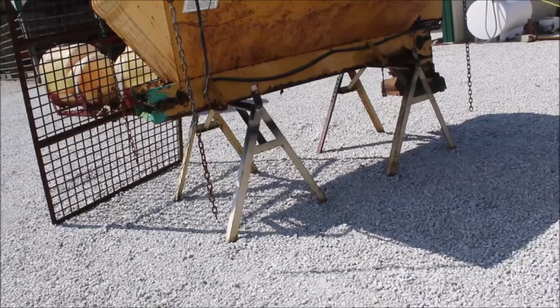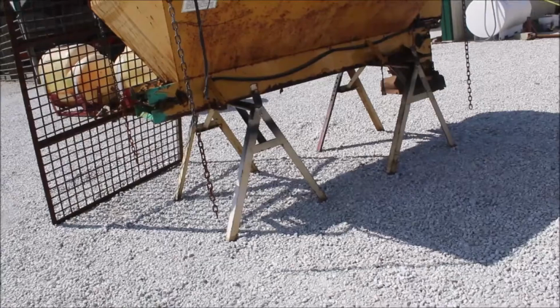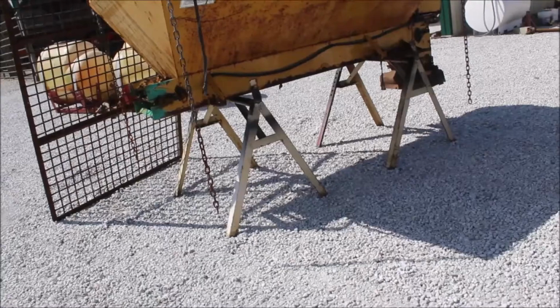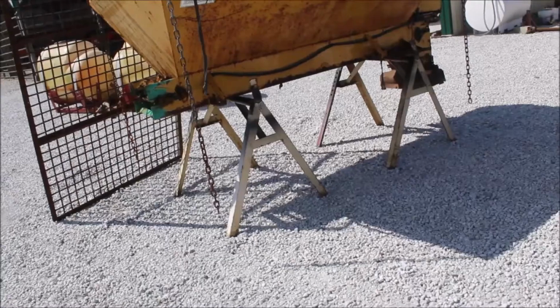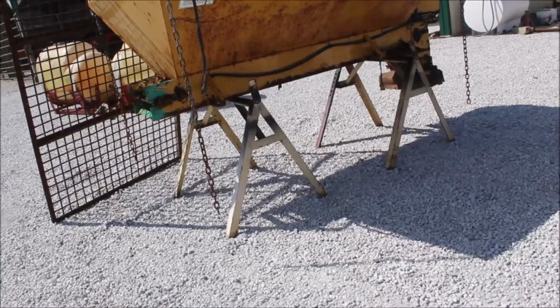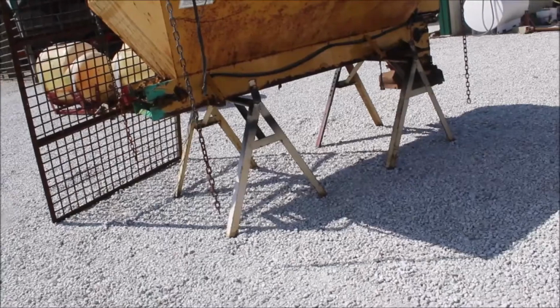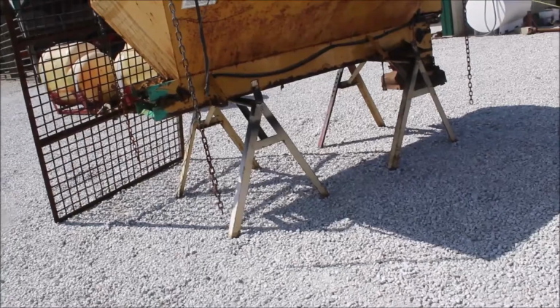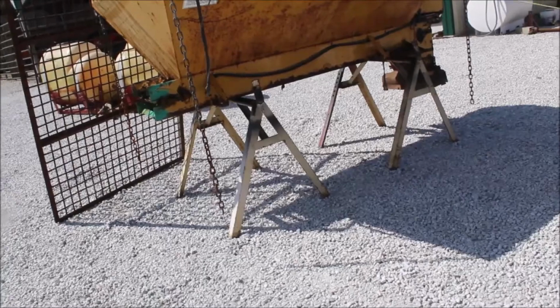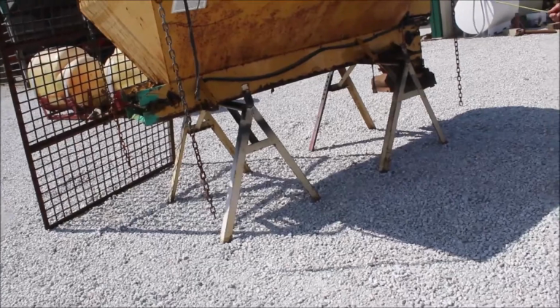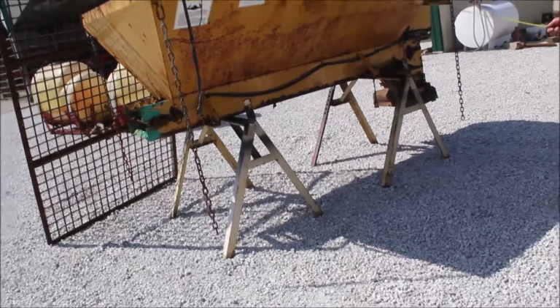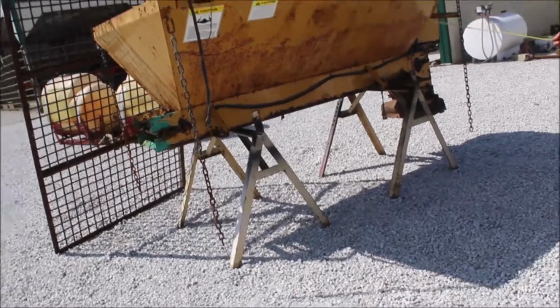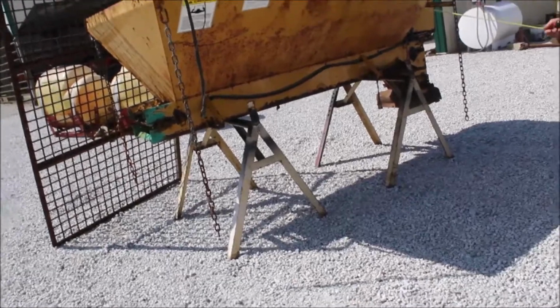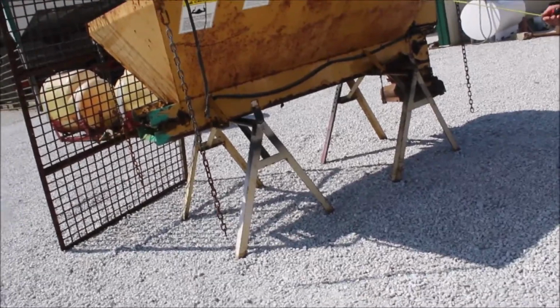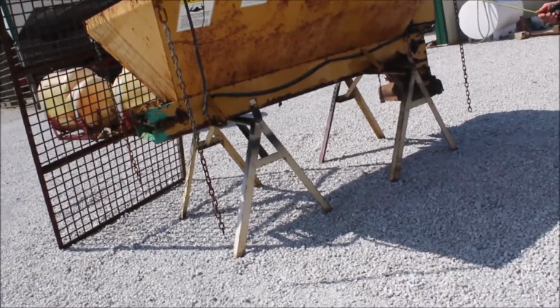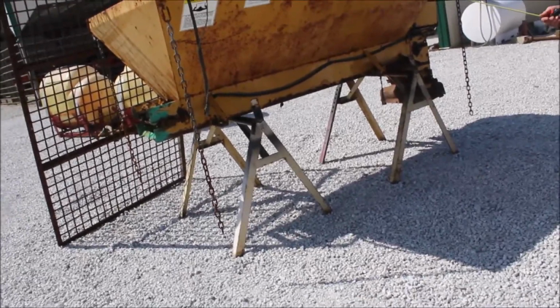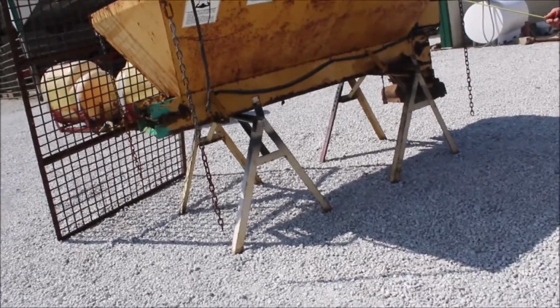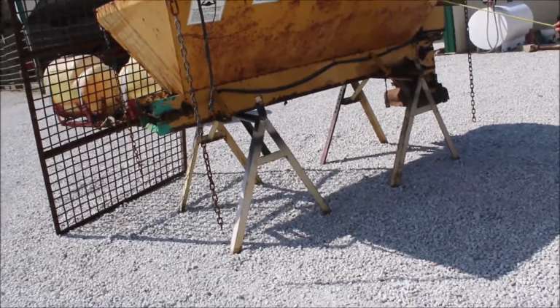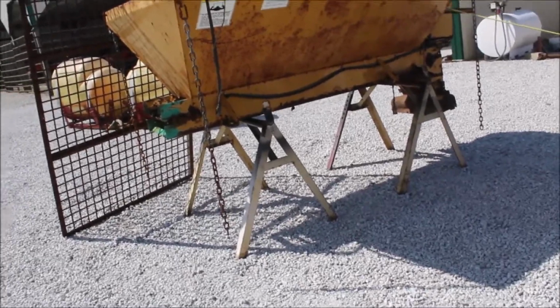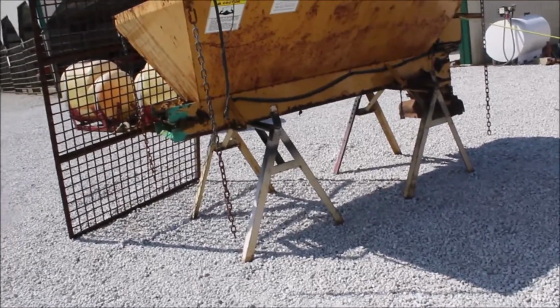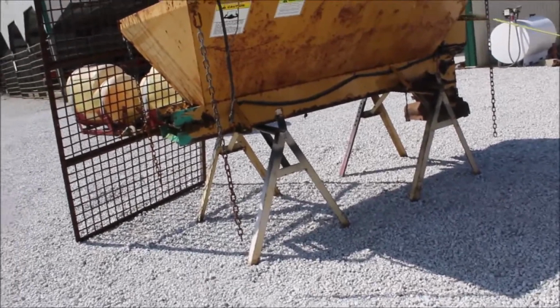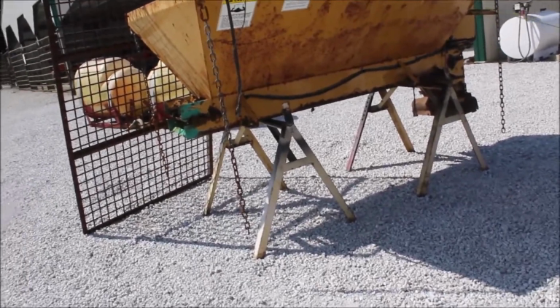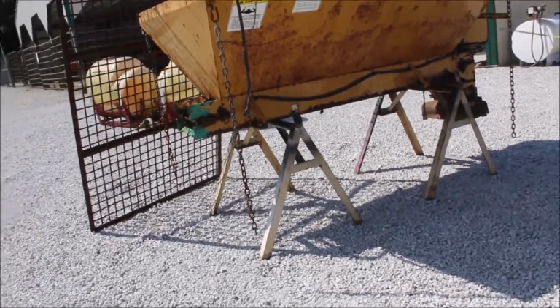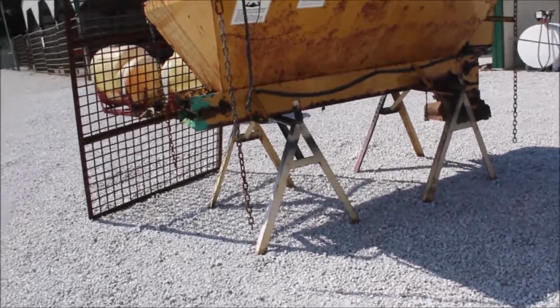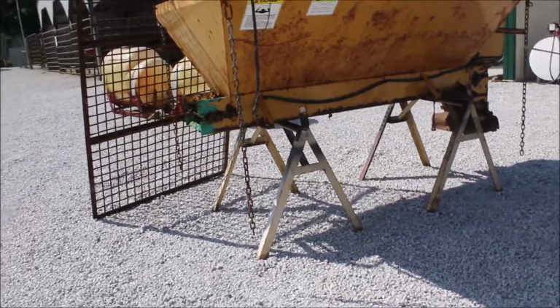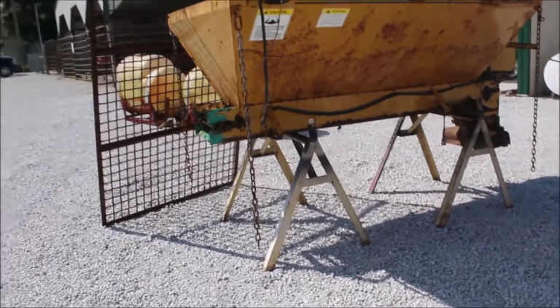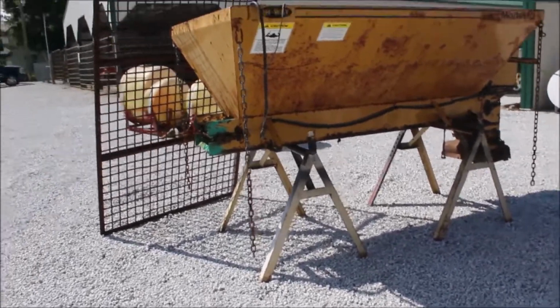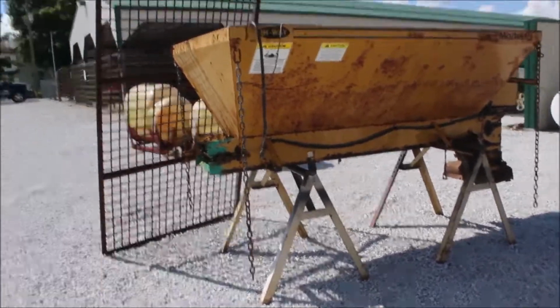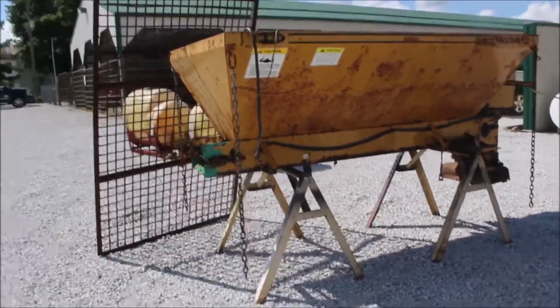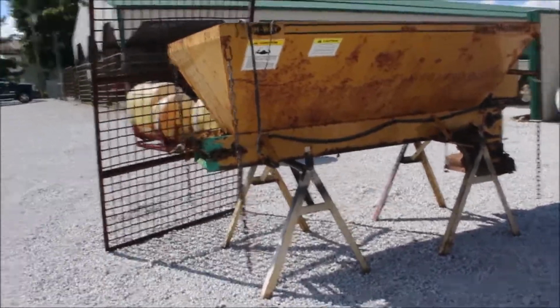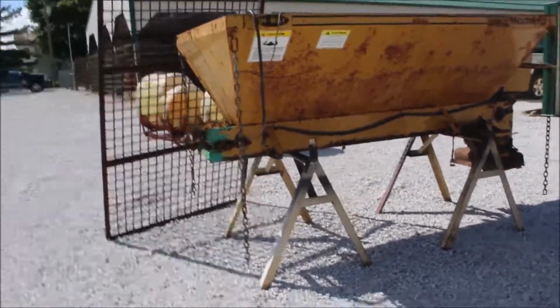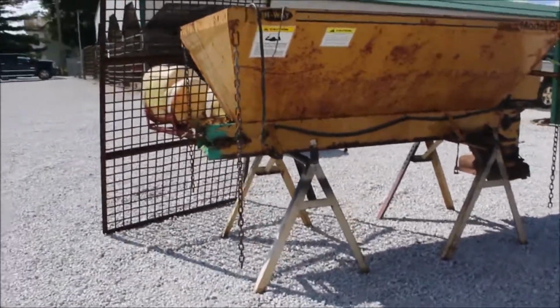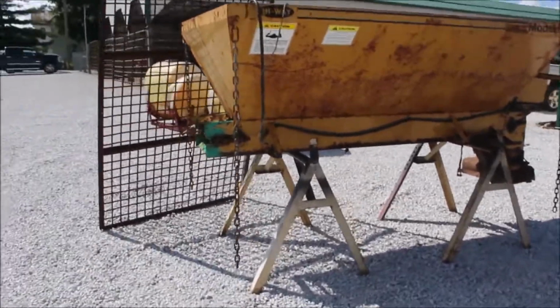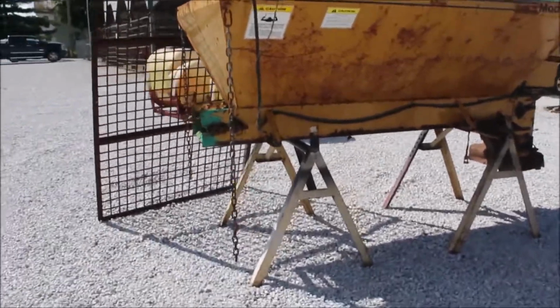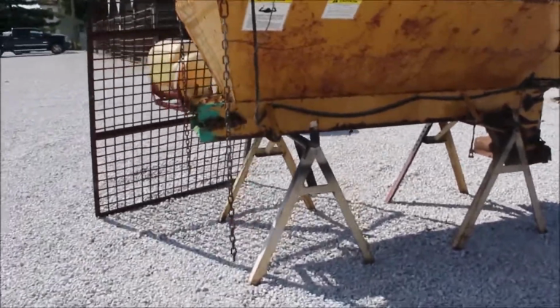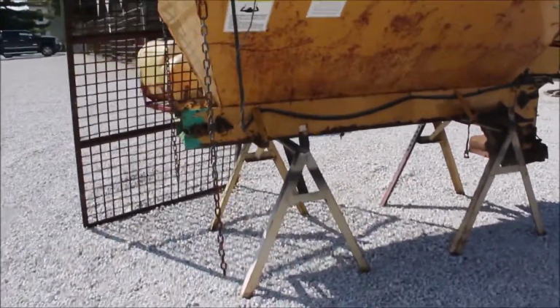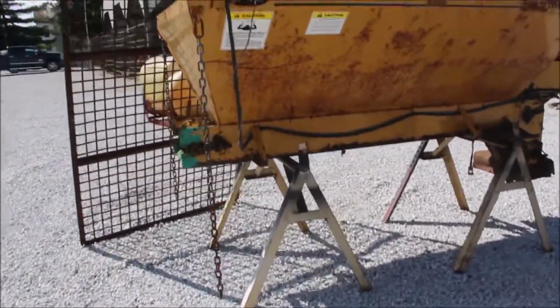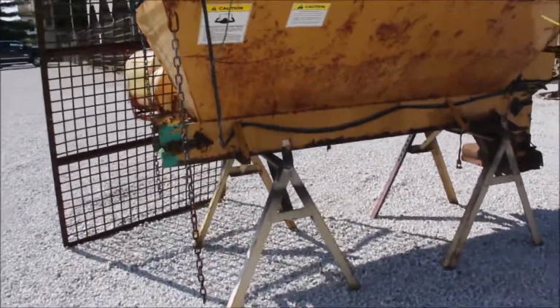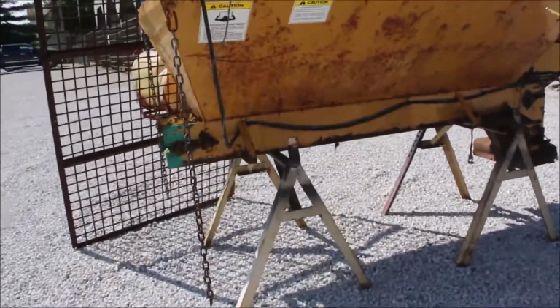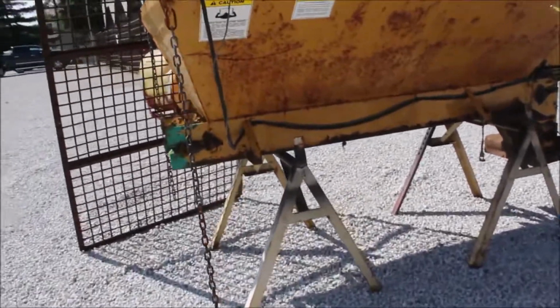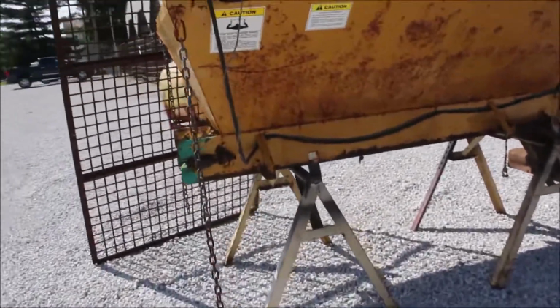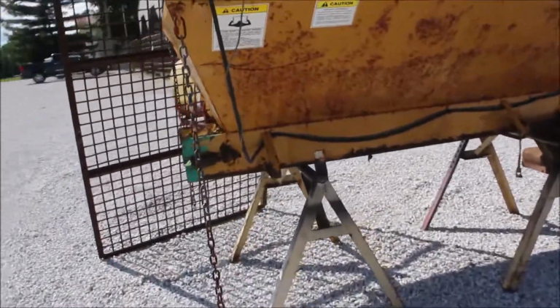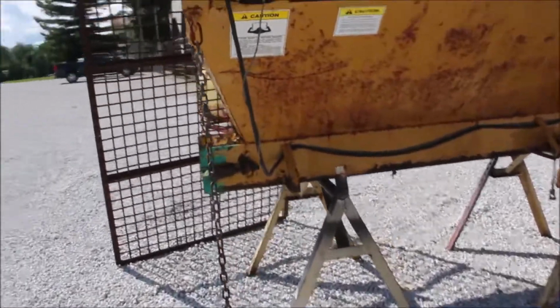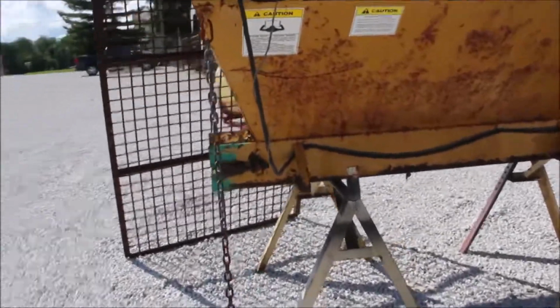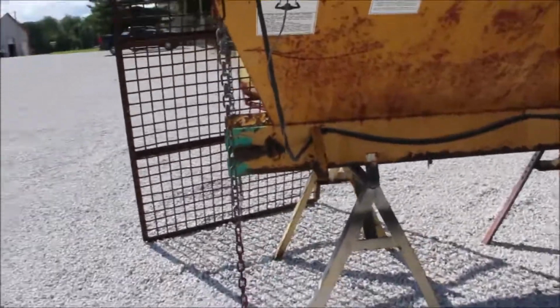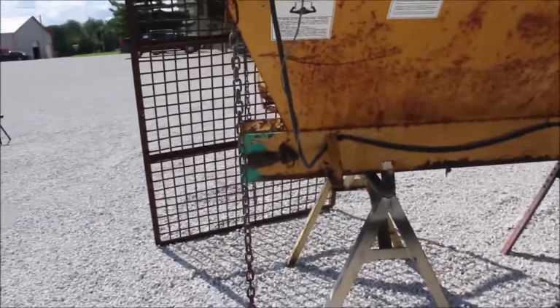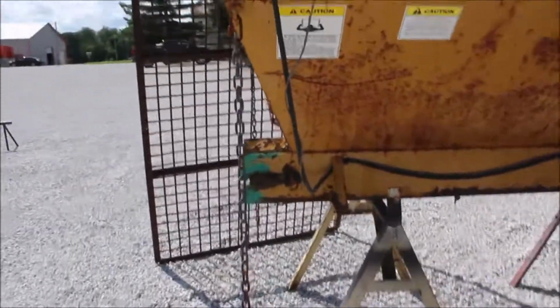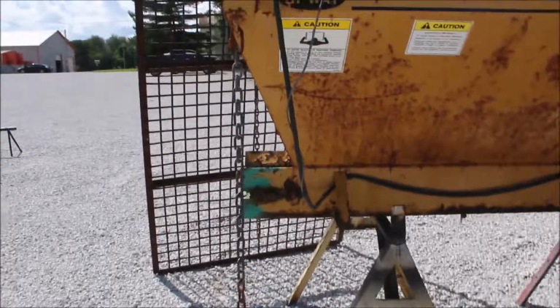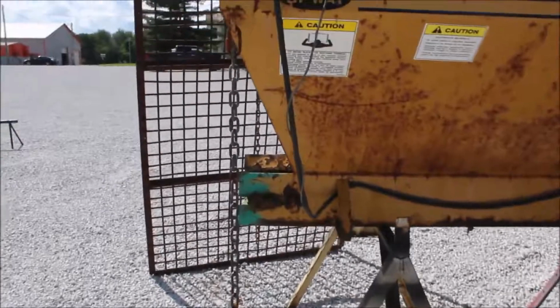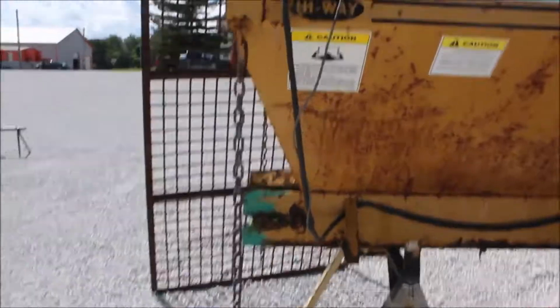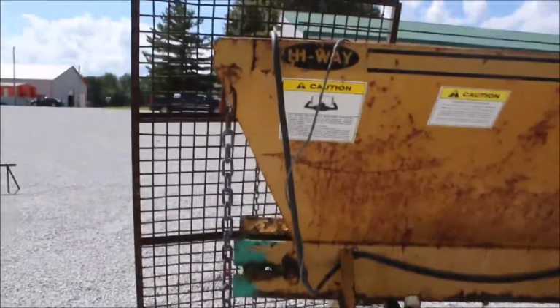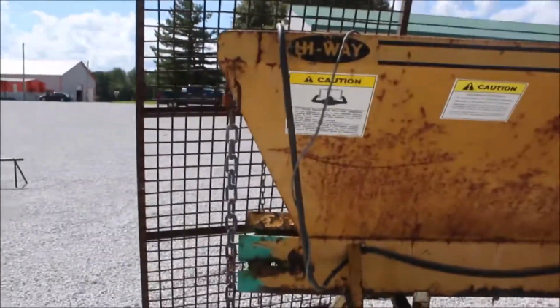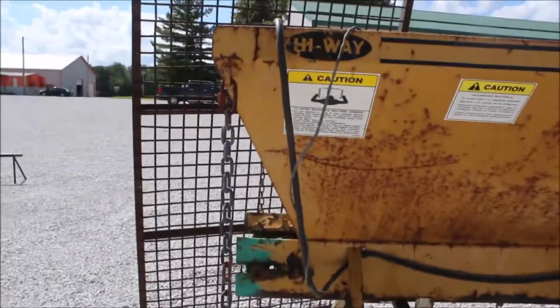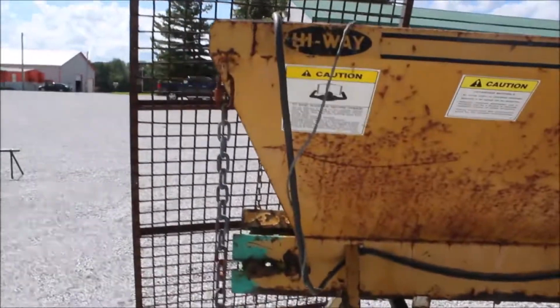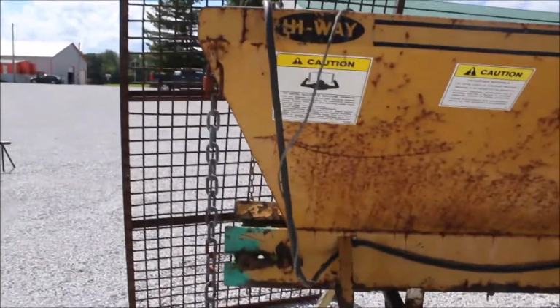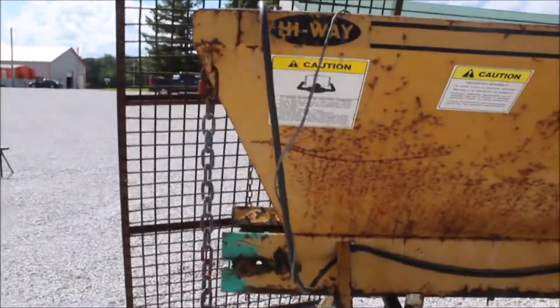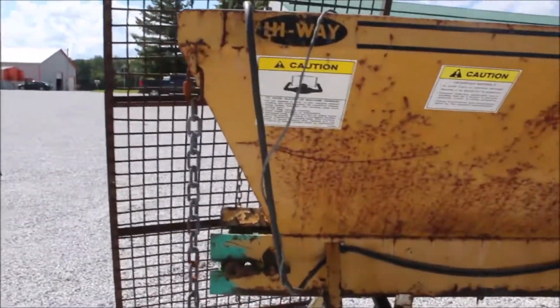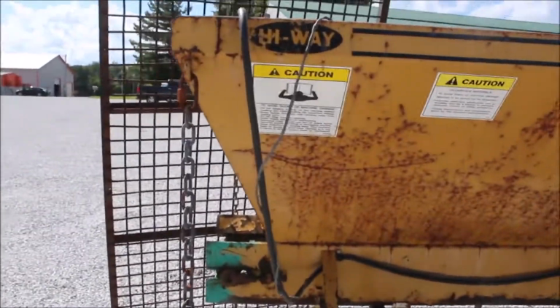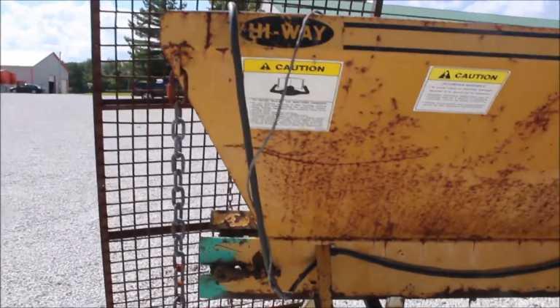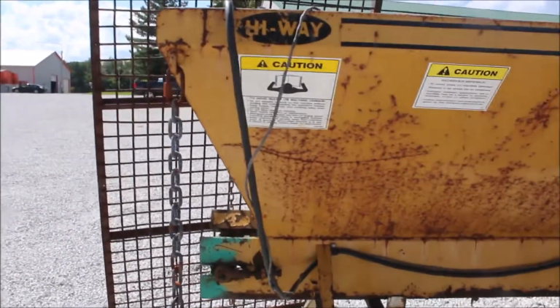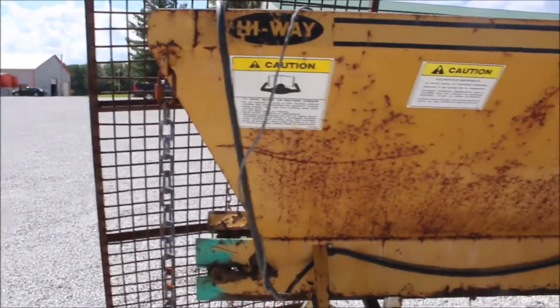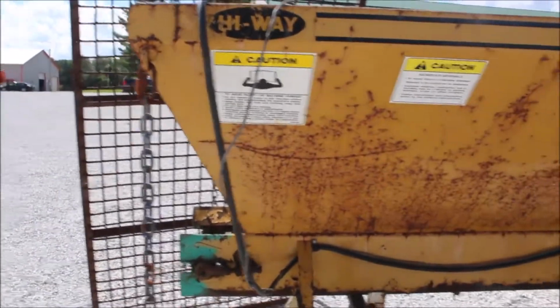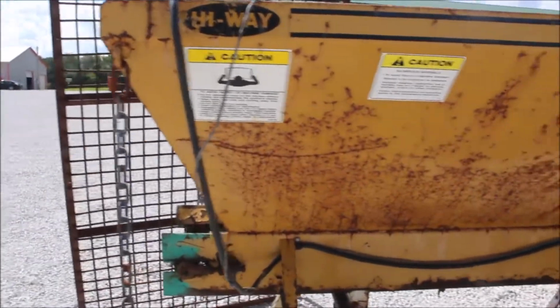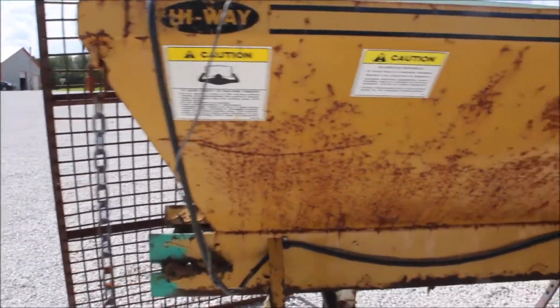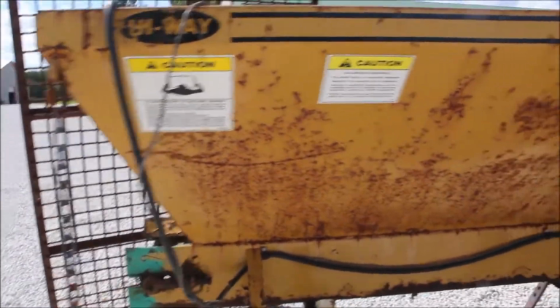A little pea salt spreader. It's 7 and a half long, 4 and a half wide.